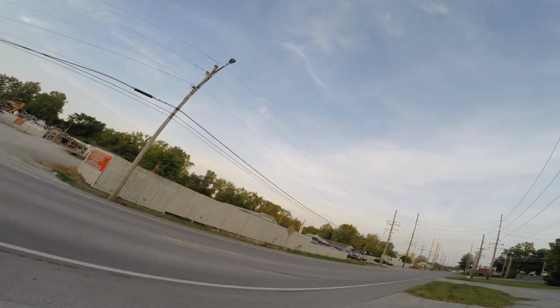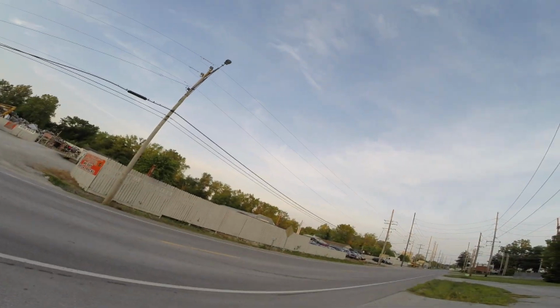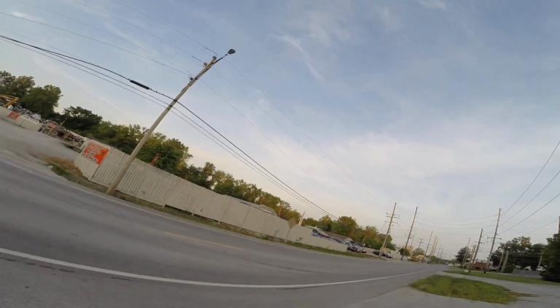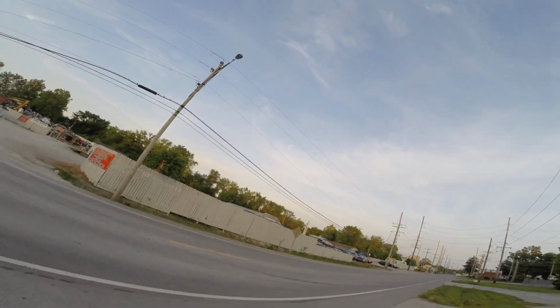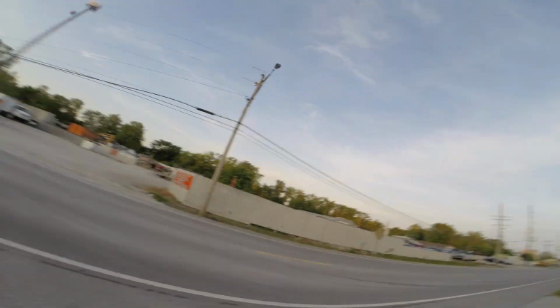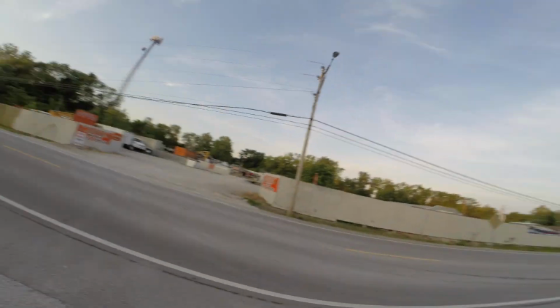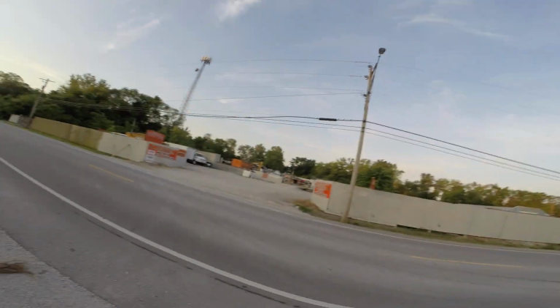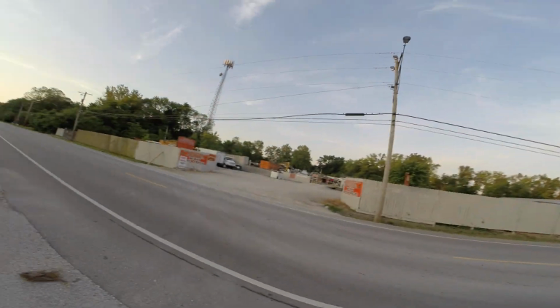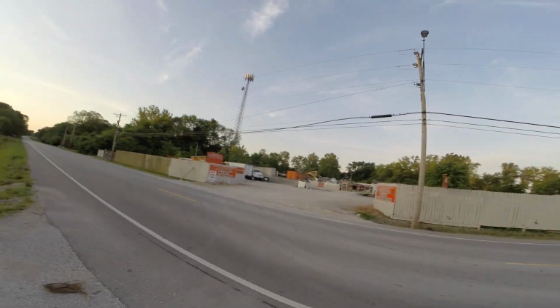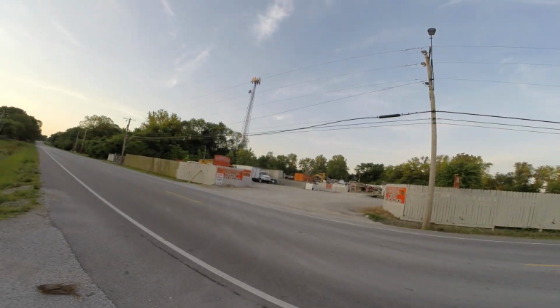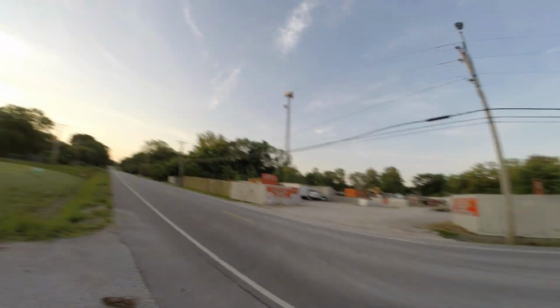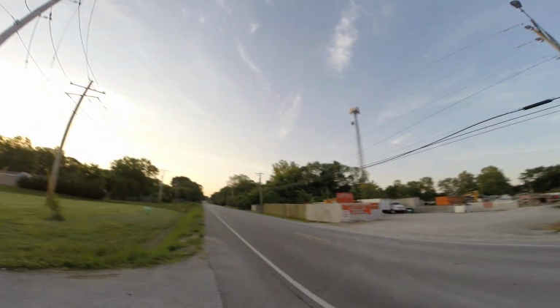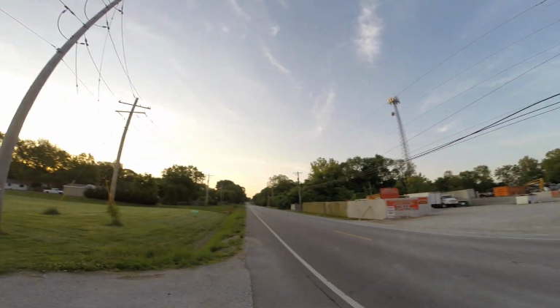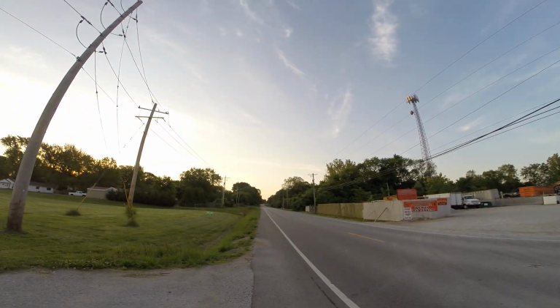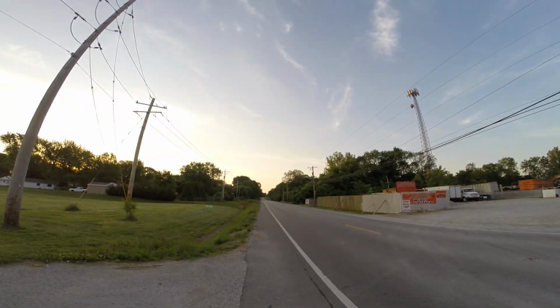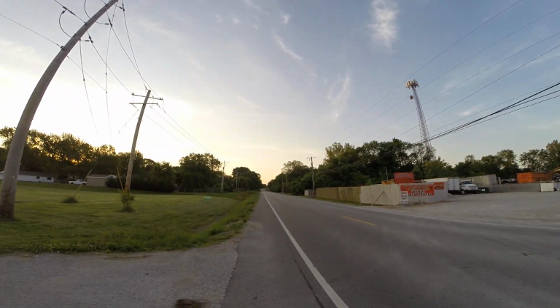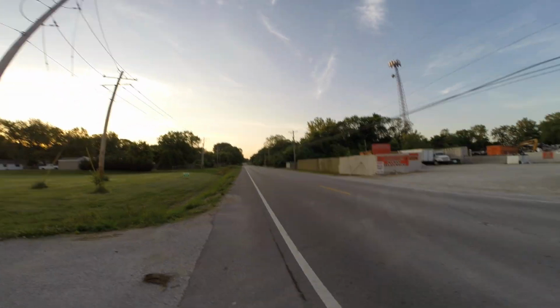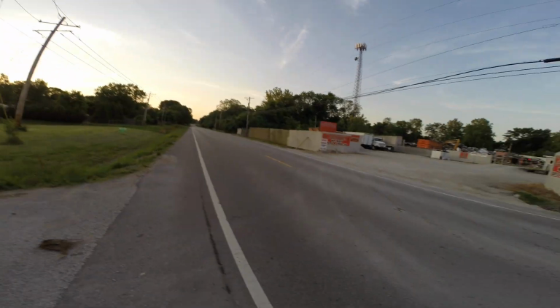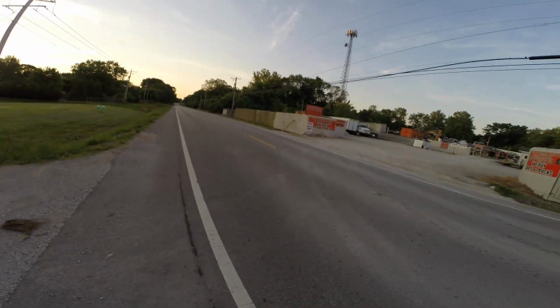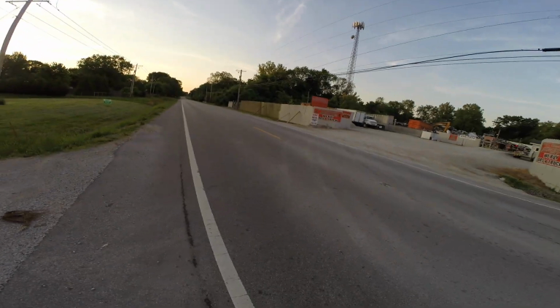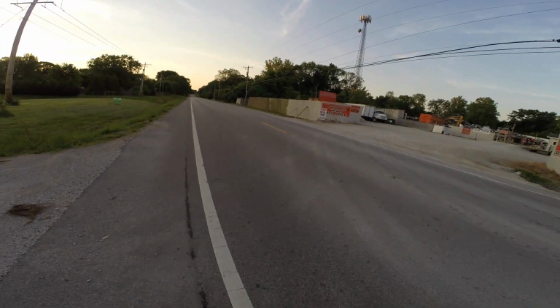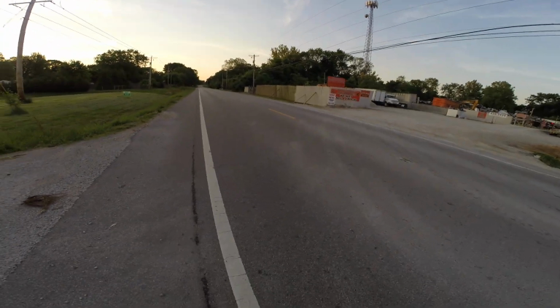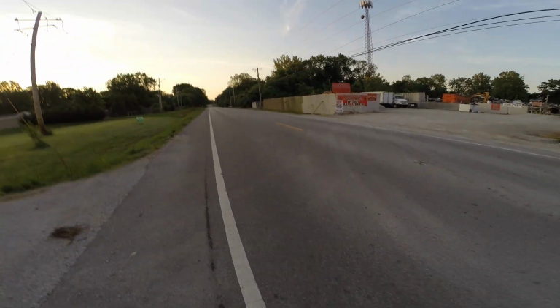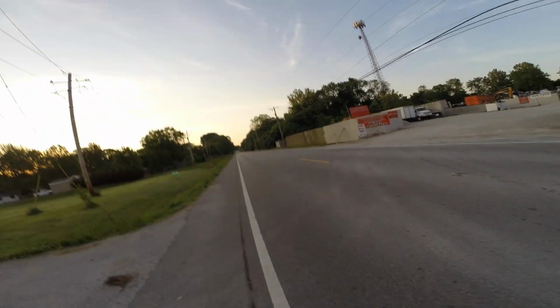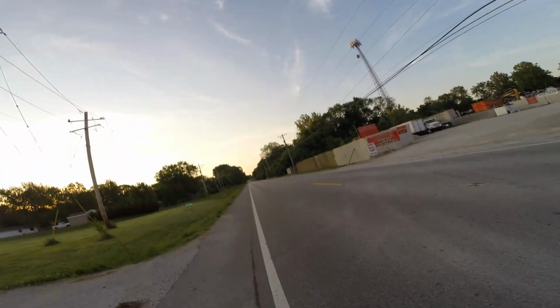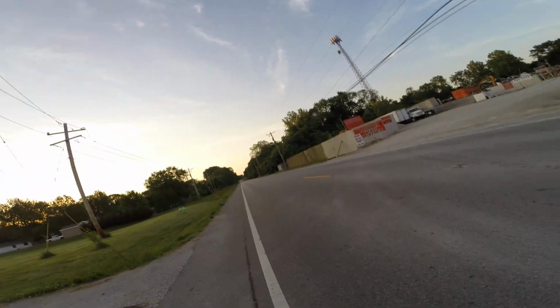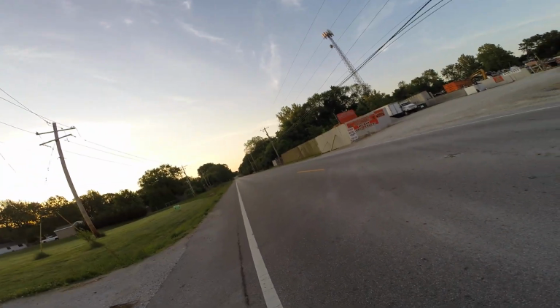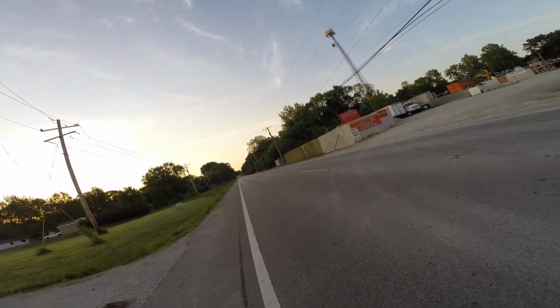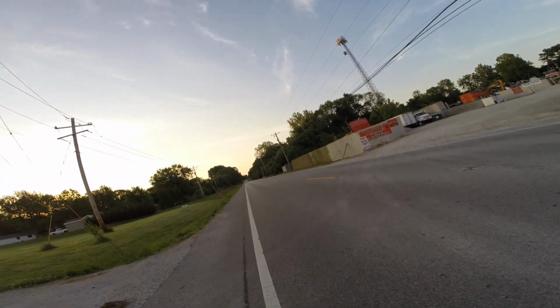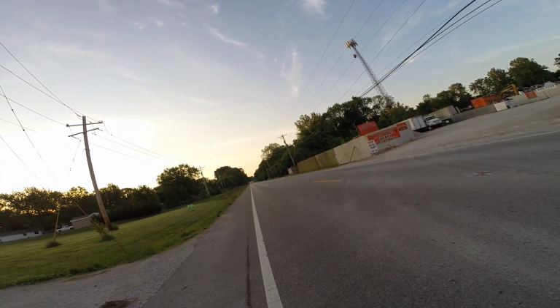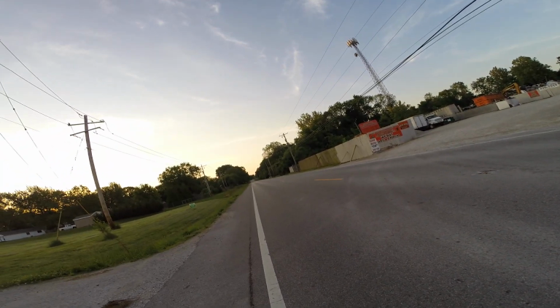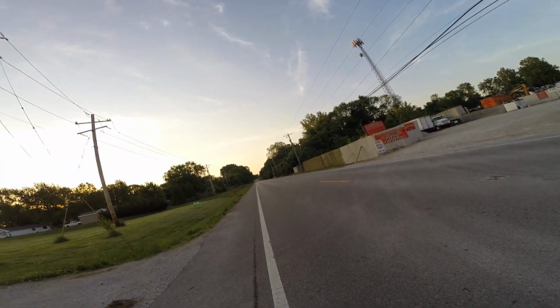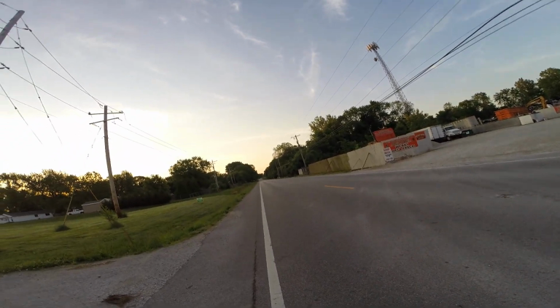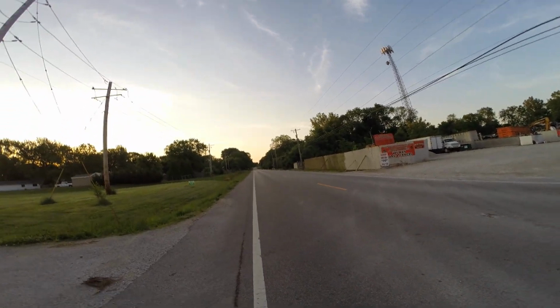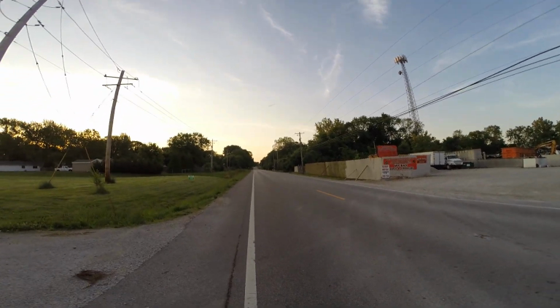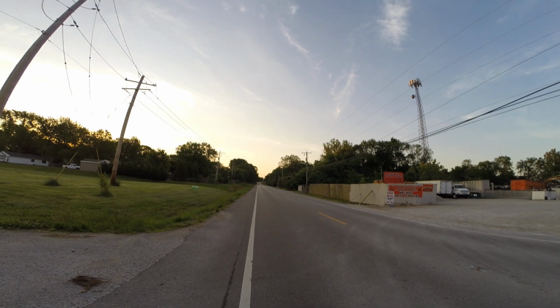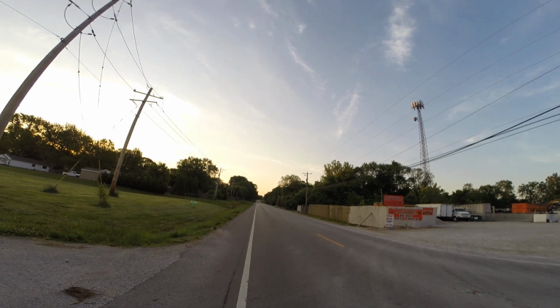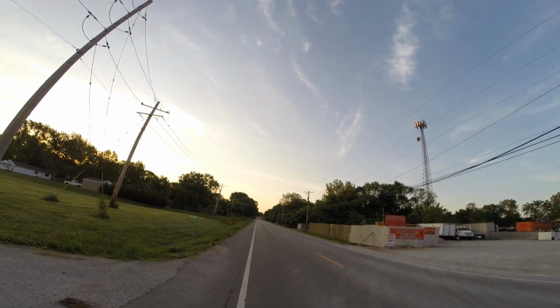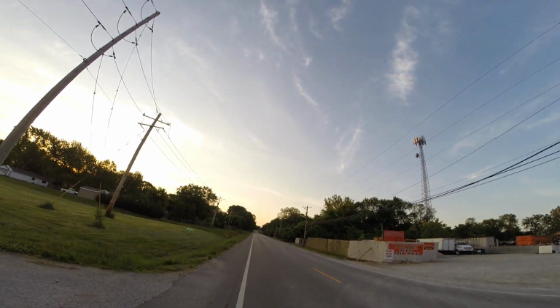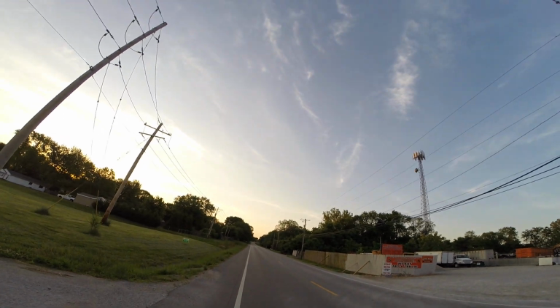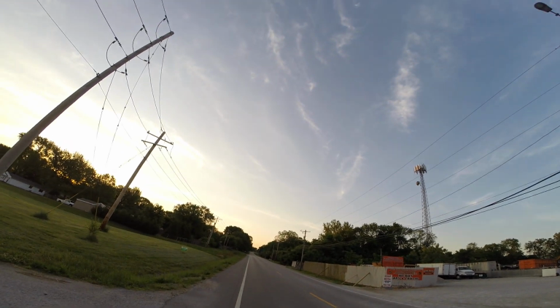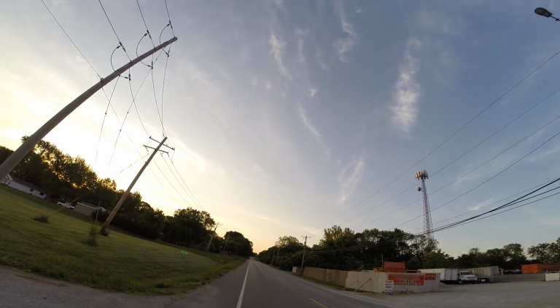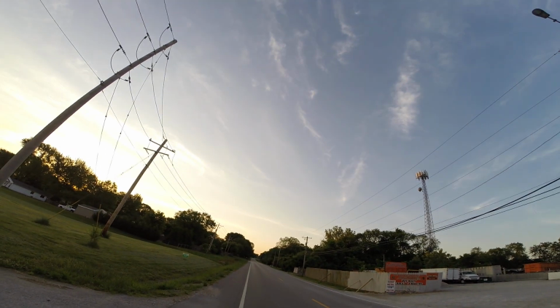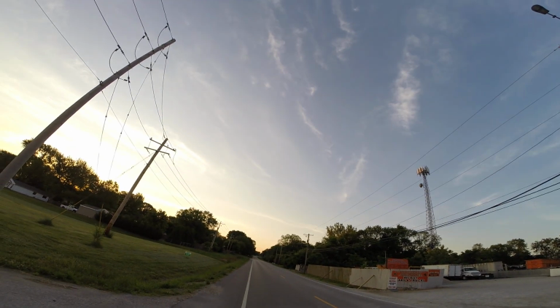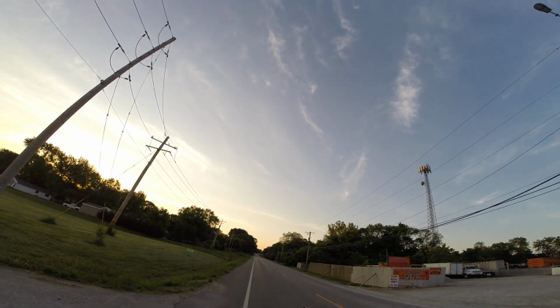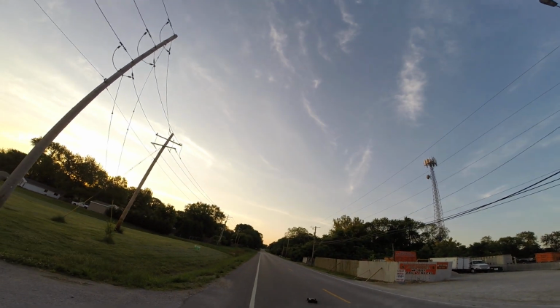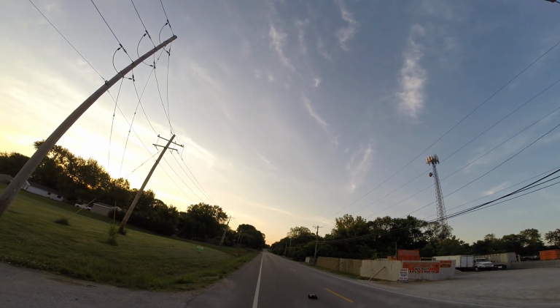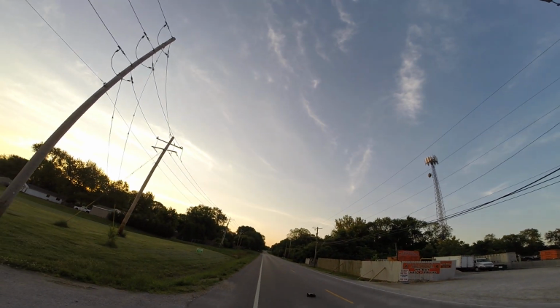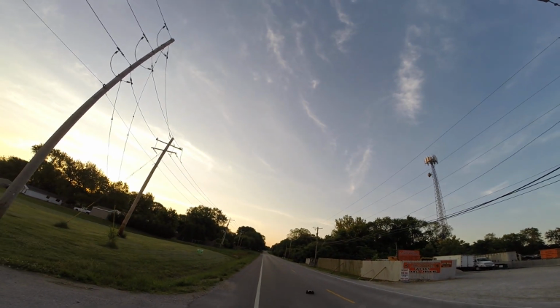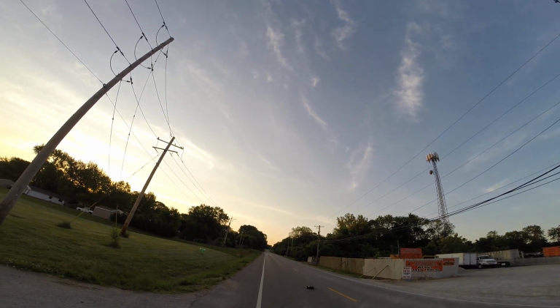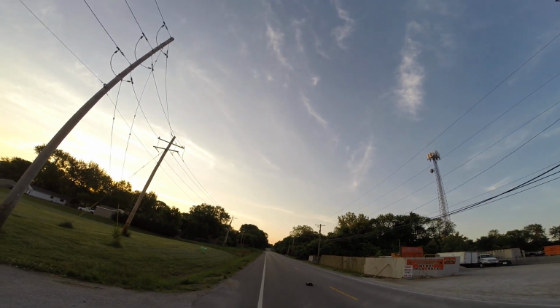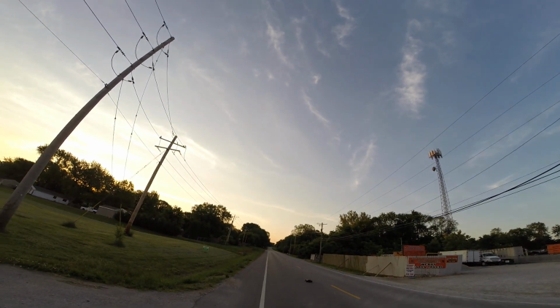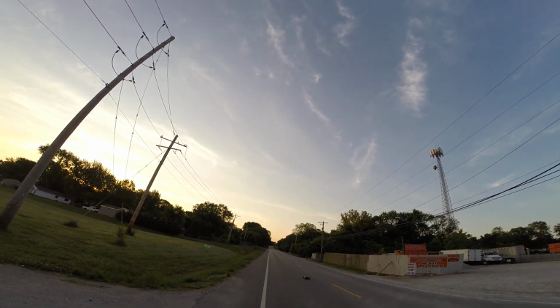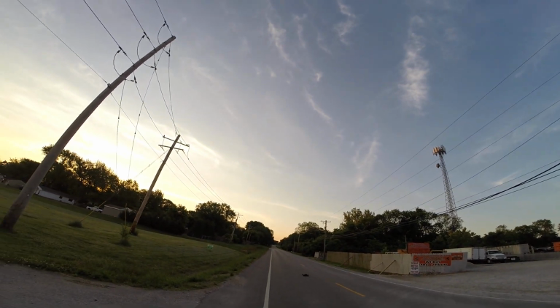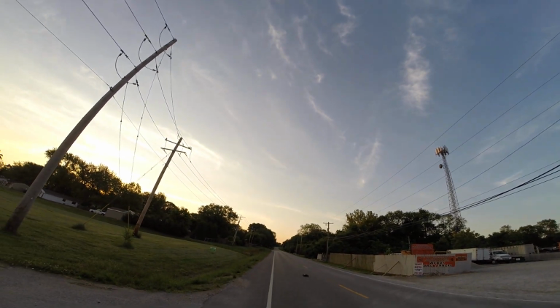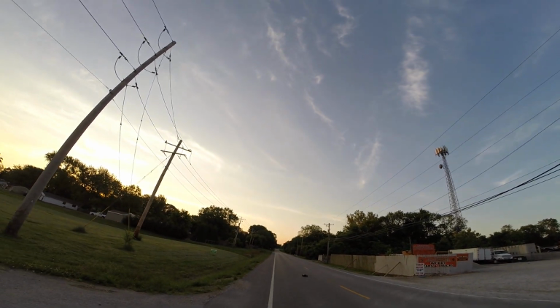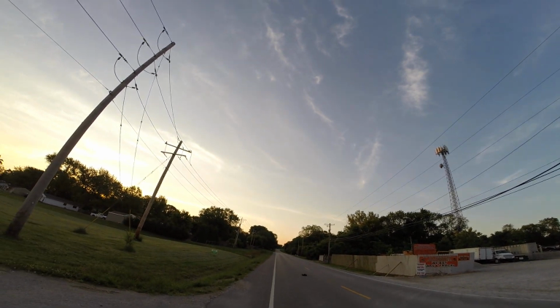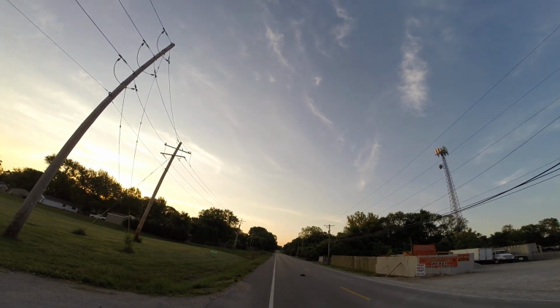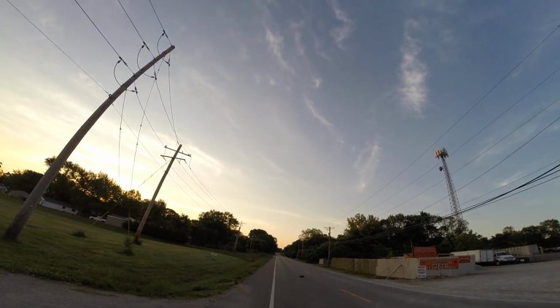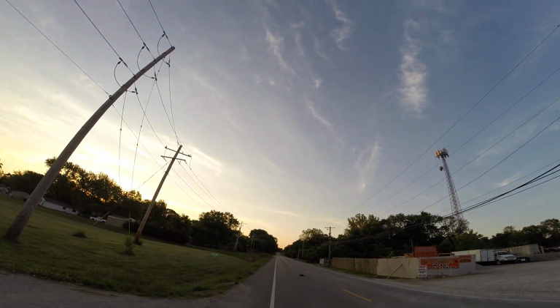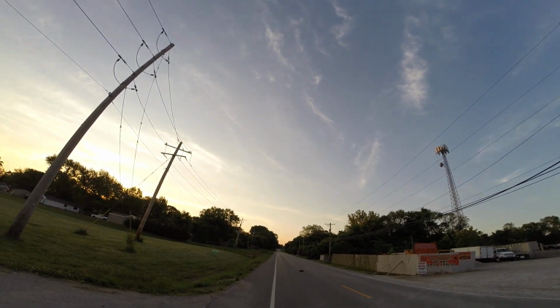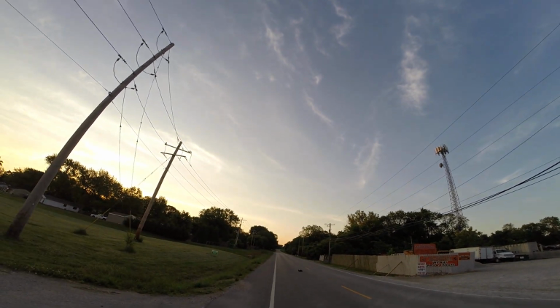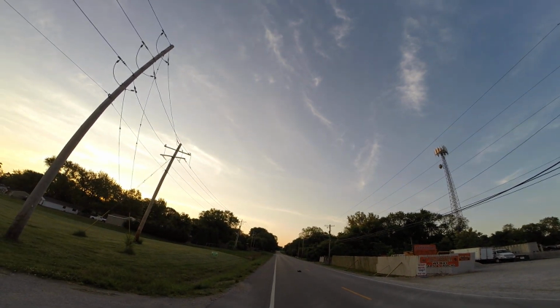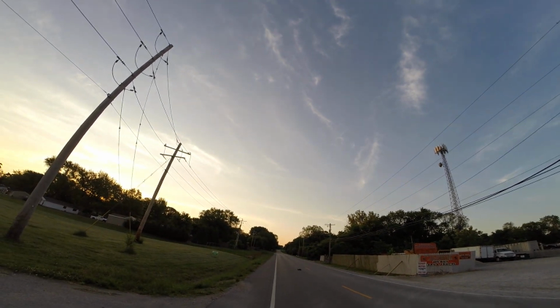I've been having reception problems with it. I think I fixed it, I hope. If I got to walk down the road to get it, I'm gonna be pissed.